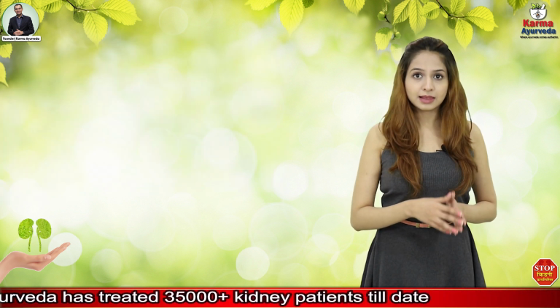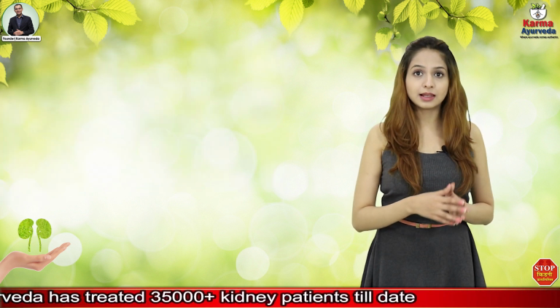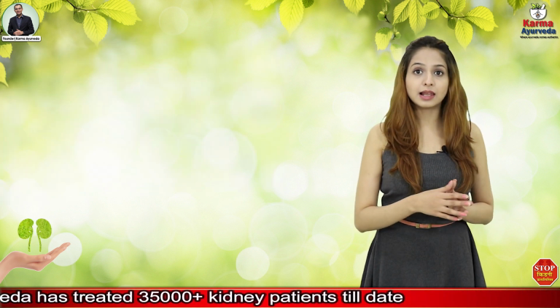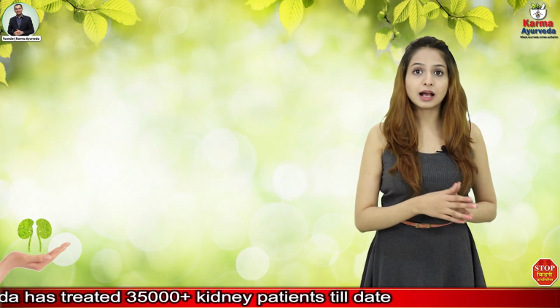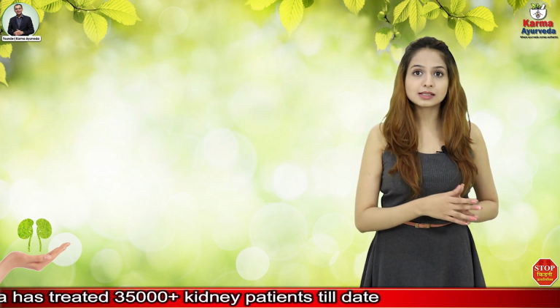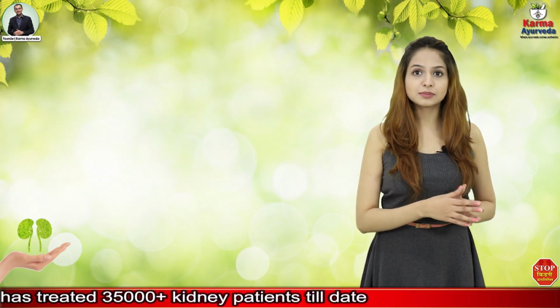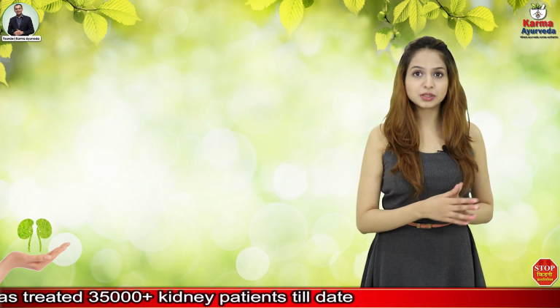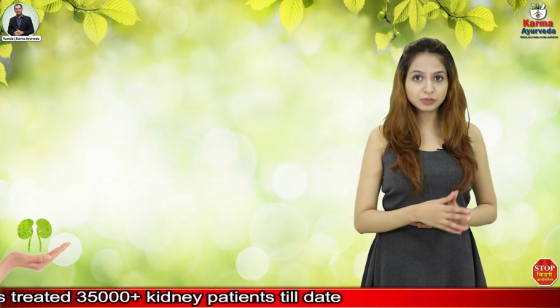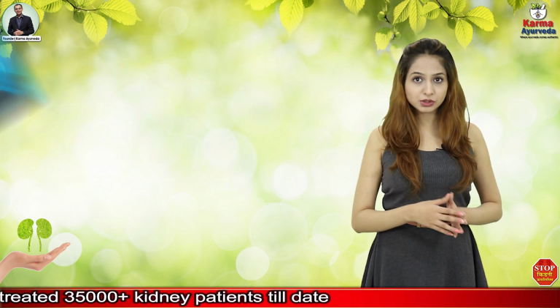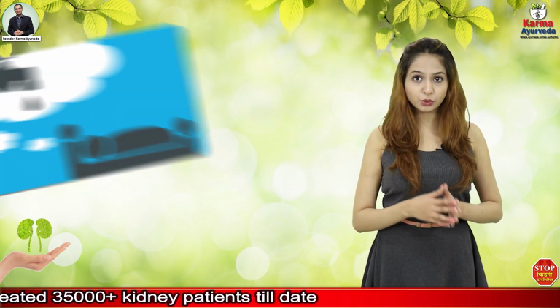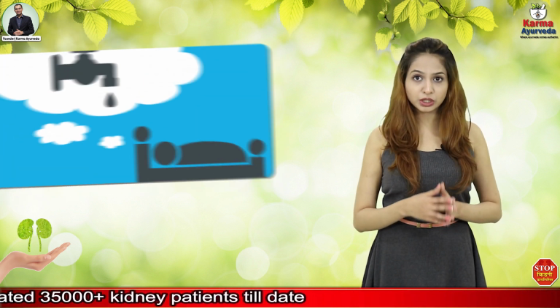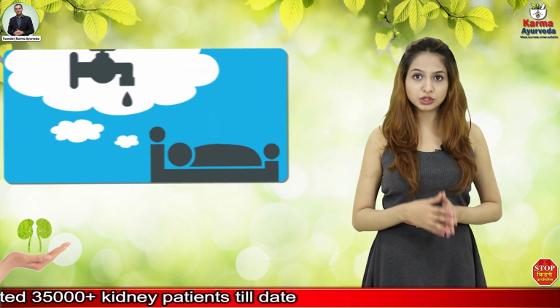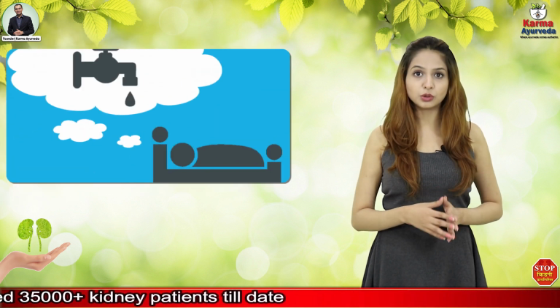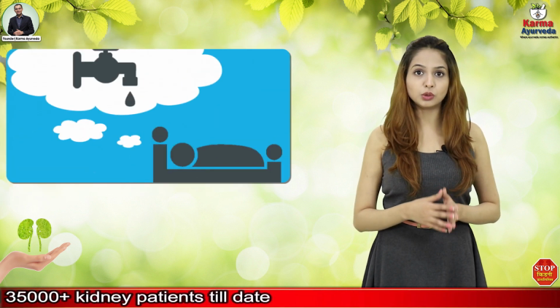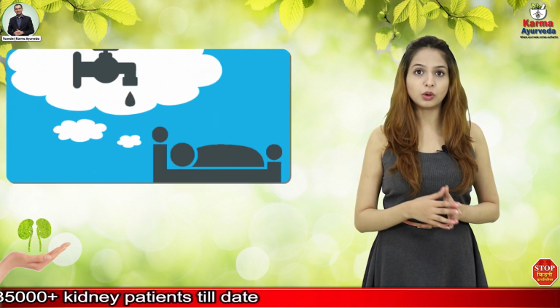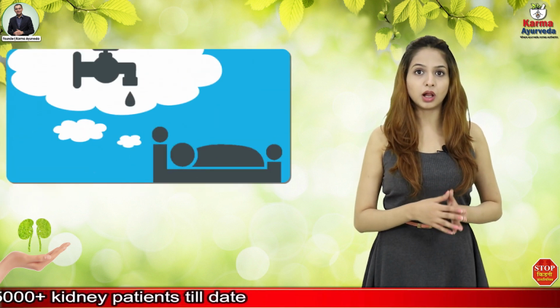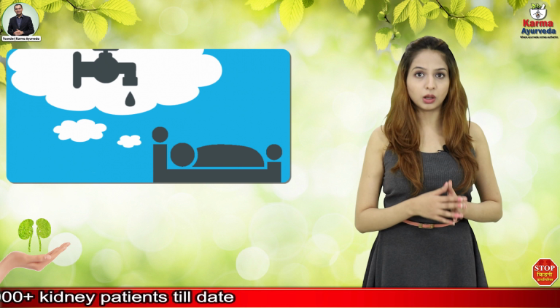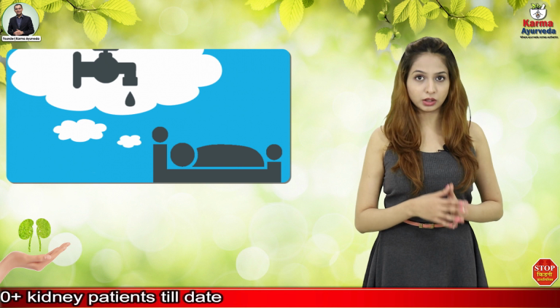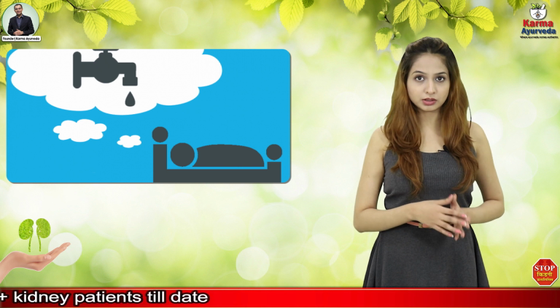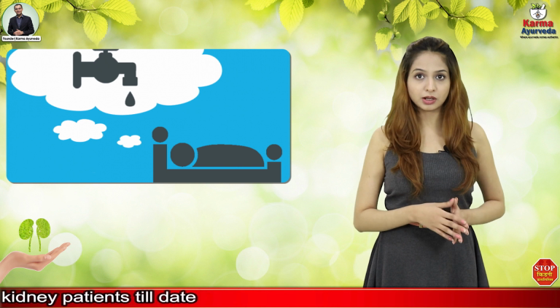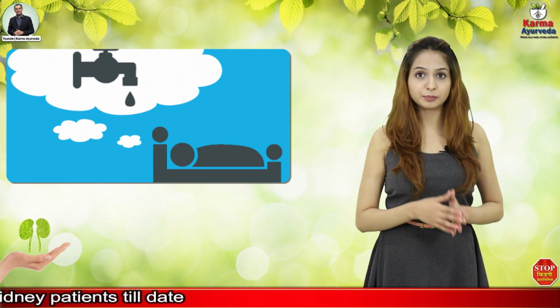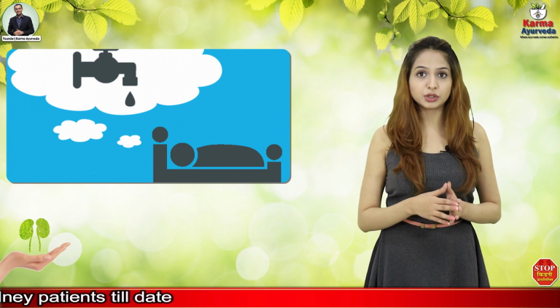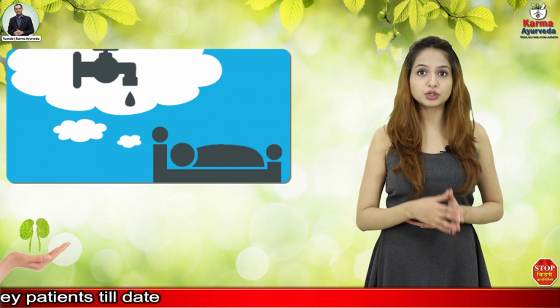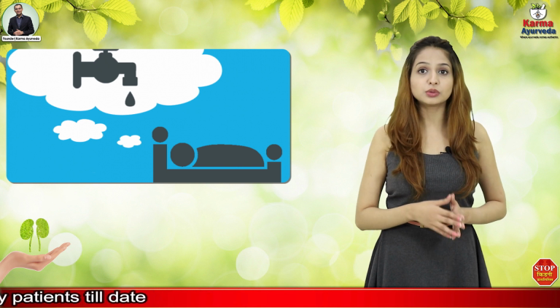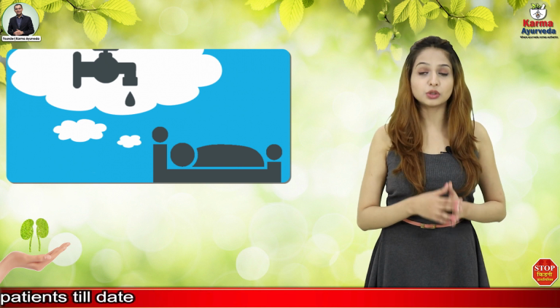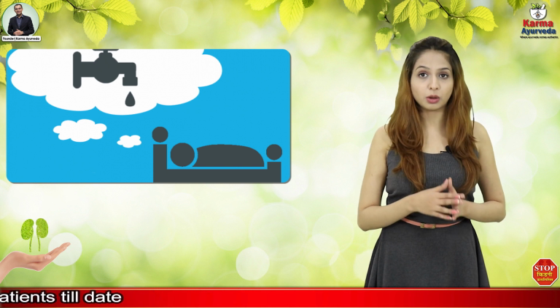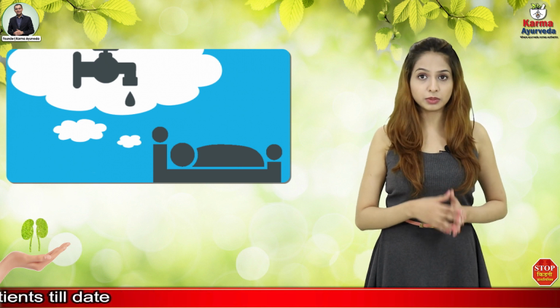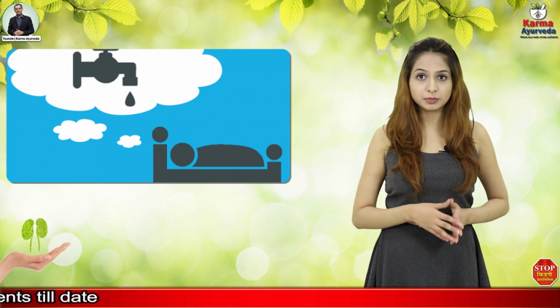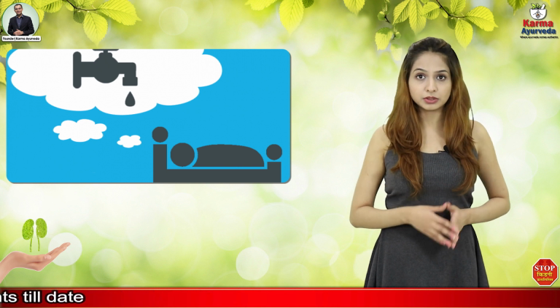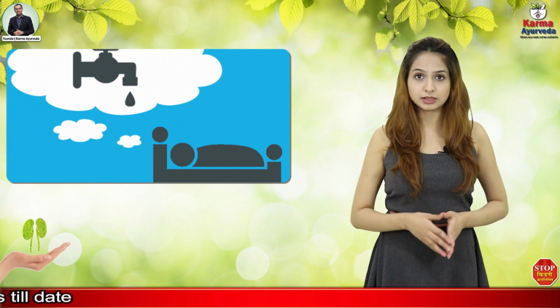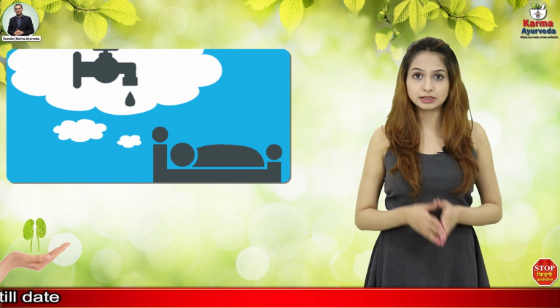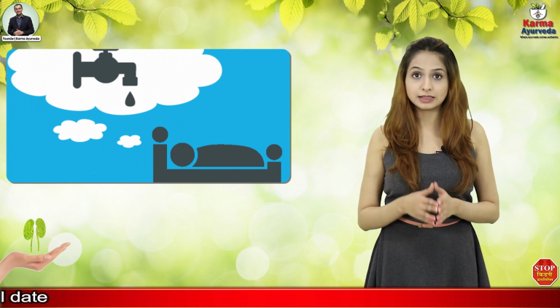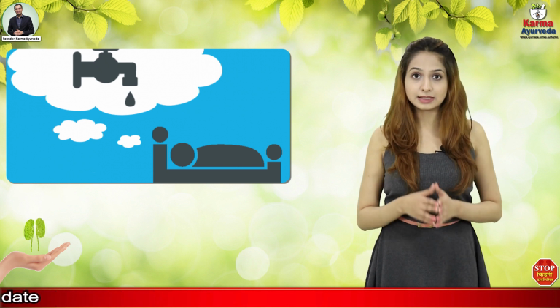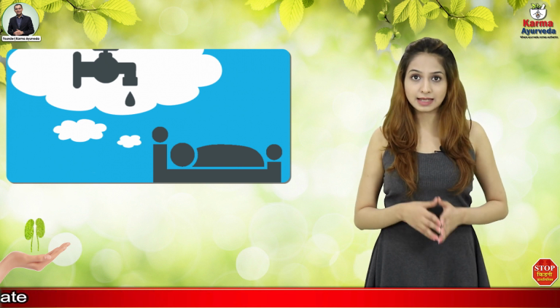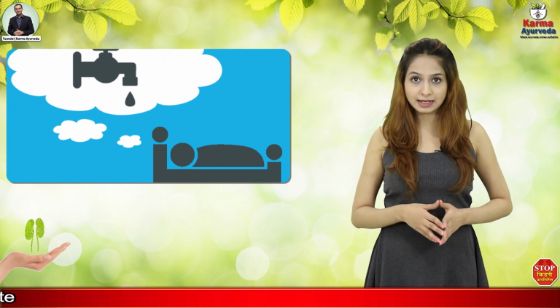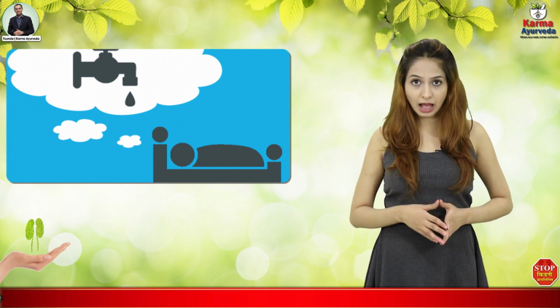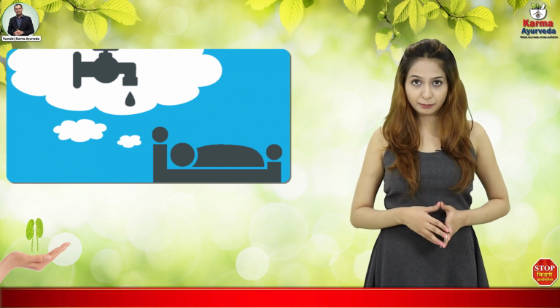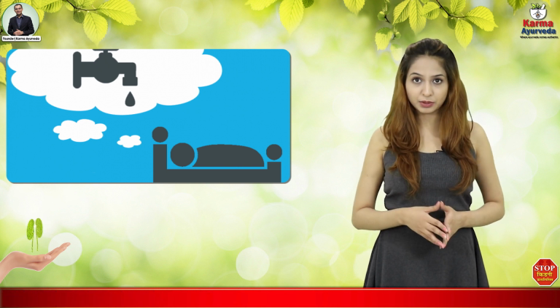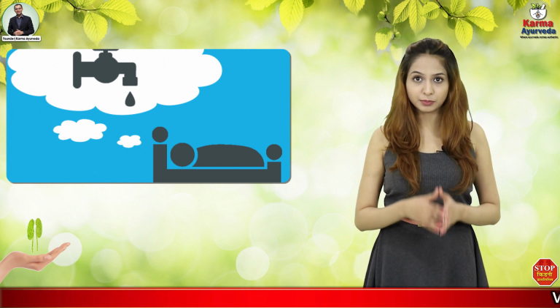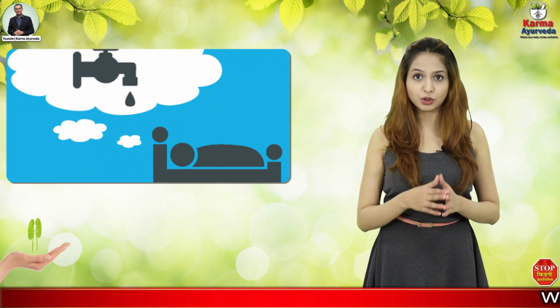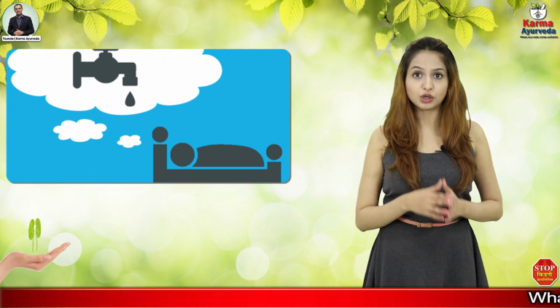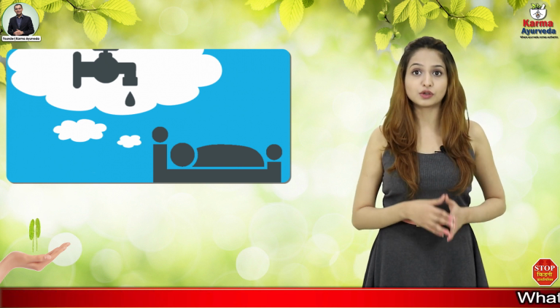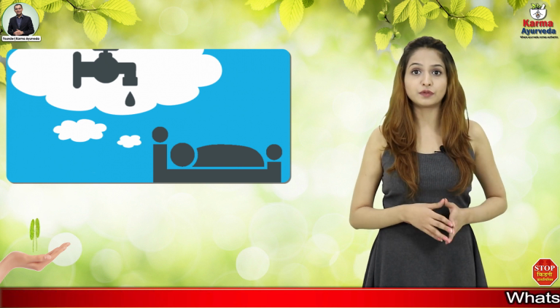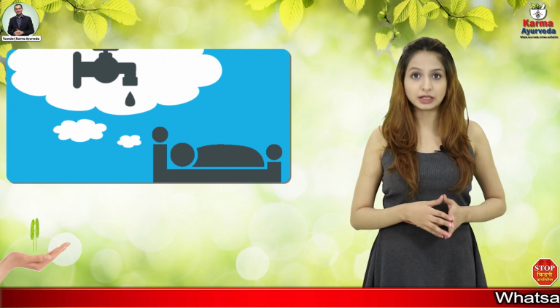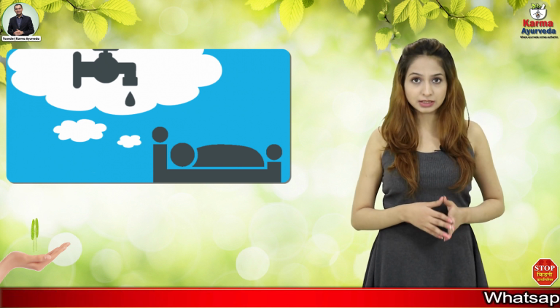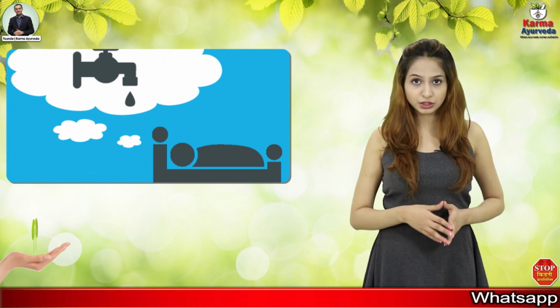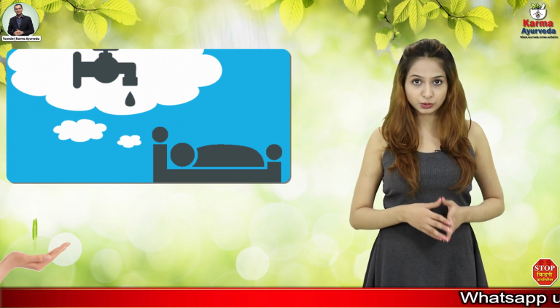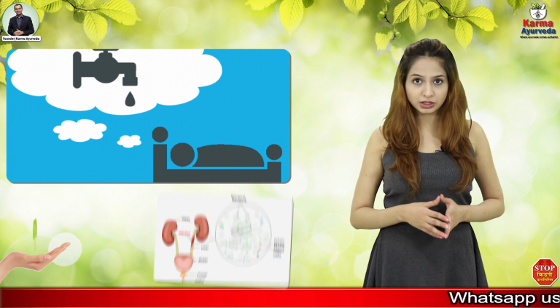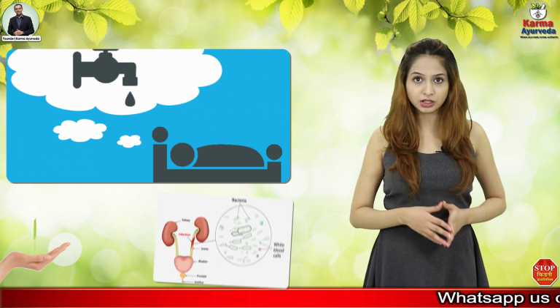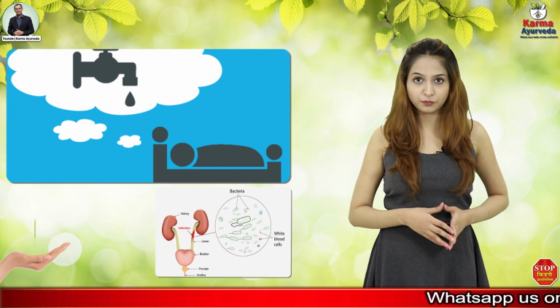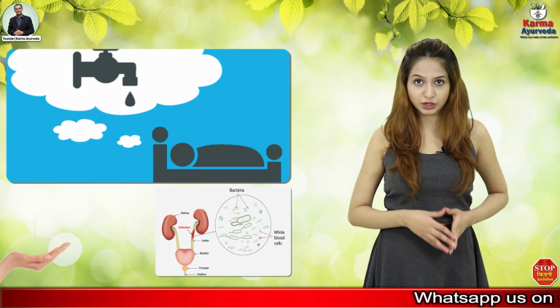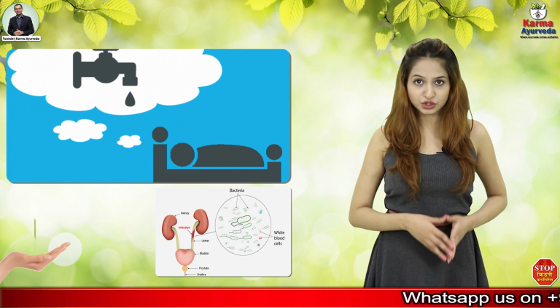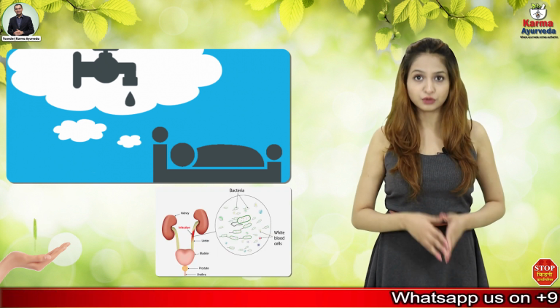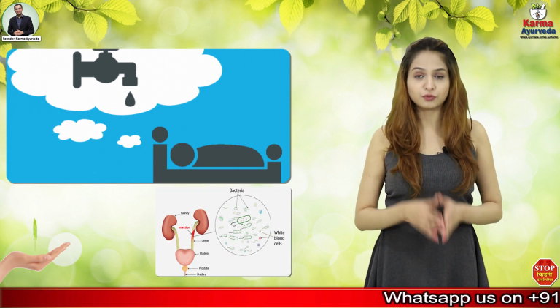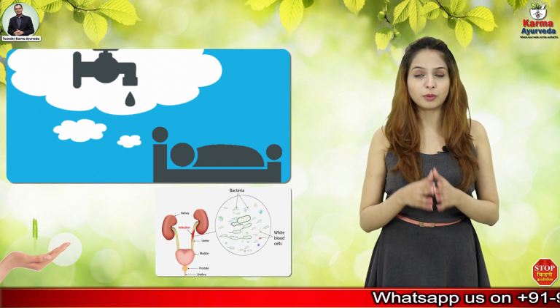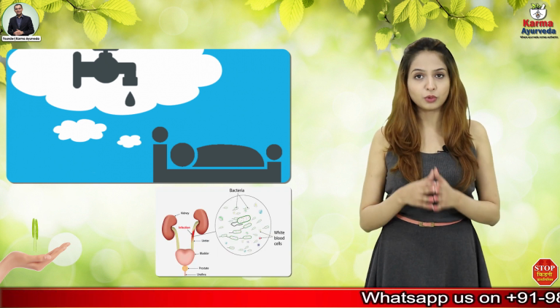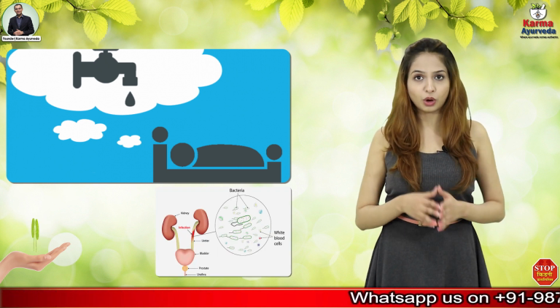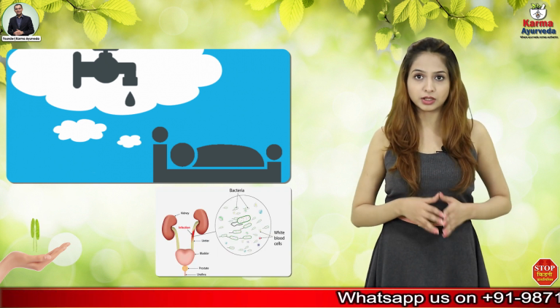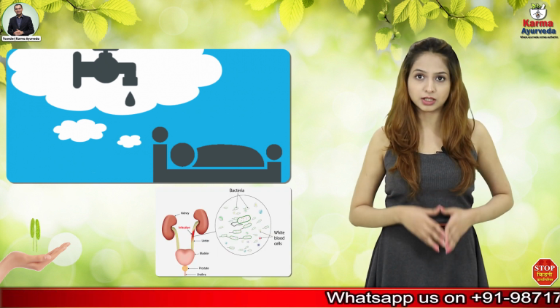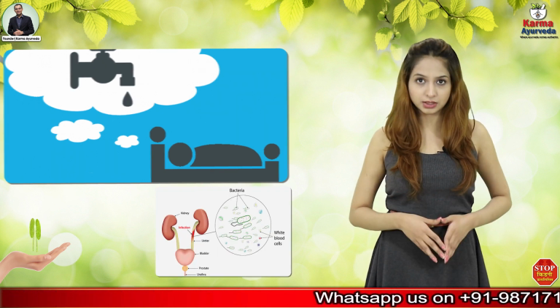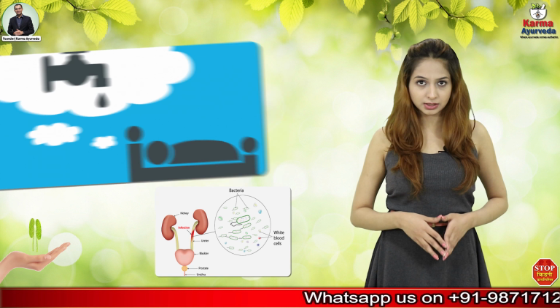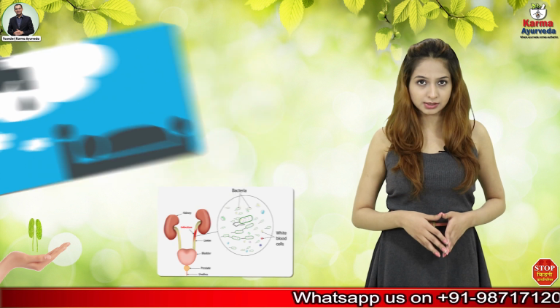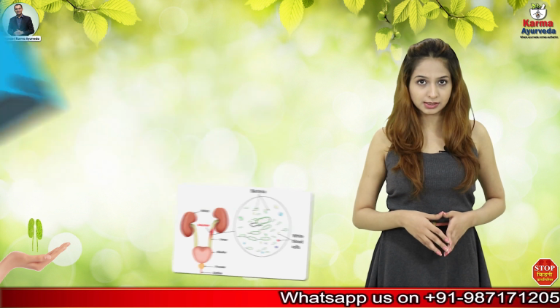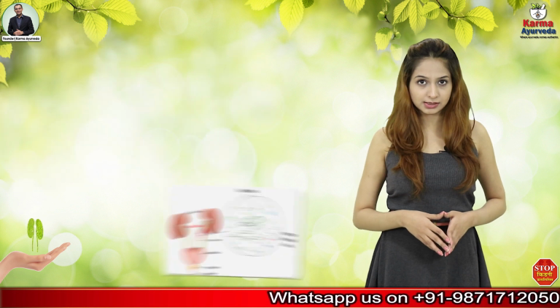The last symptom is going to the toilet a lot. Compared to a normal person, this frequent urination can happen because of getting a urine infection from chronic kidney disease.